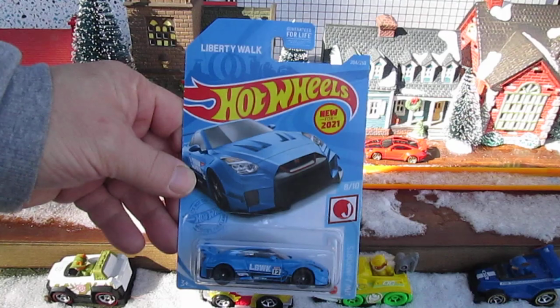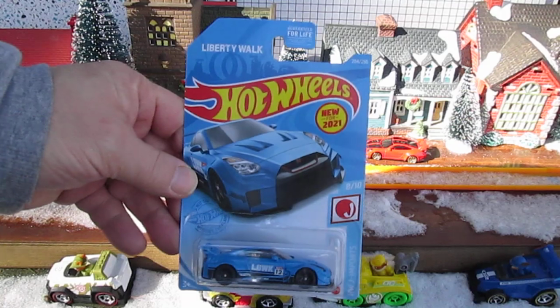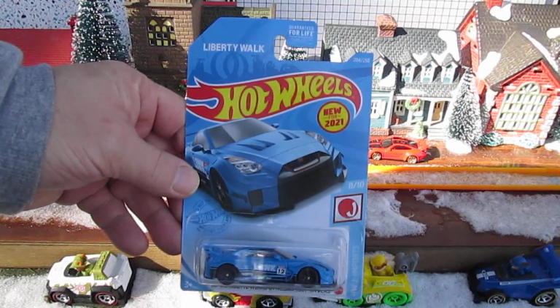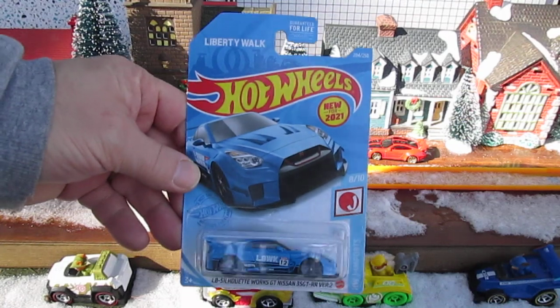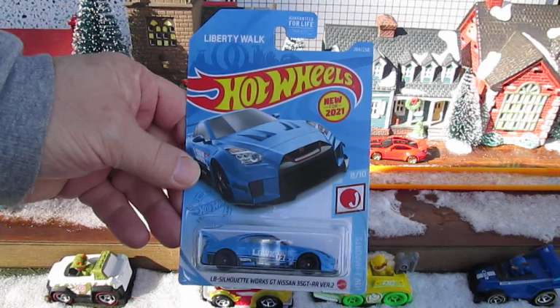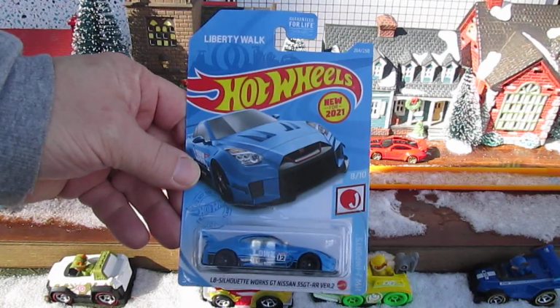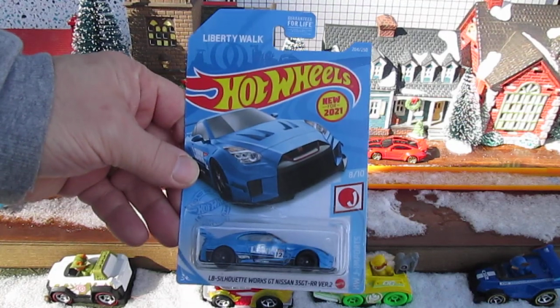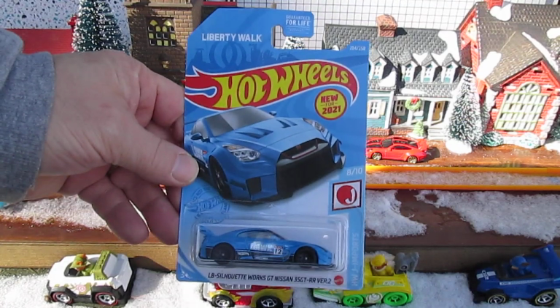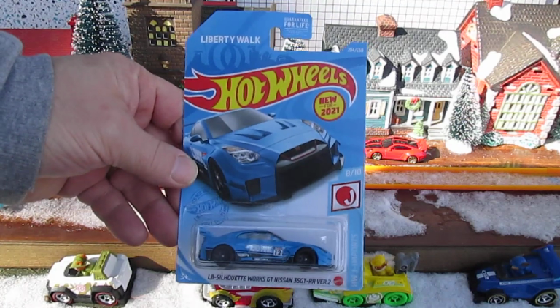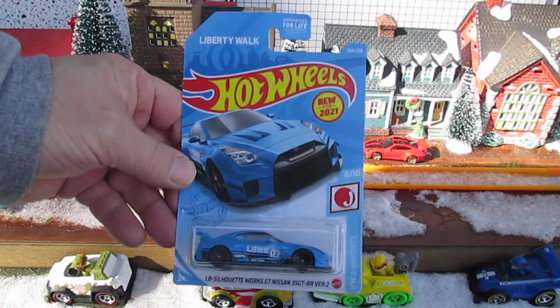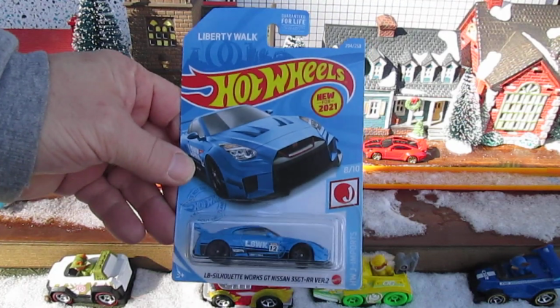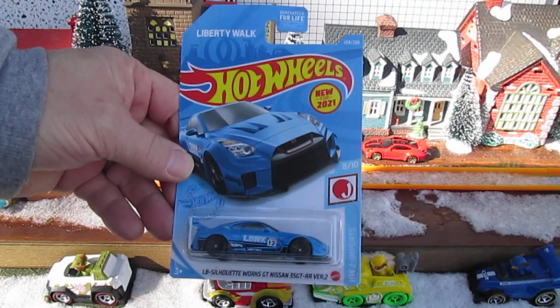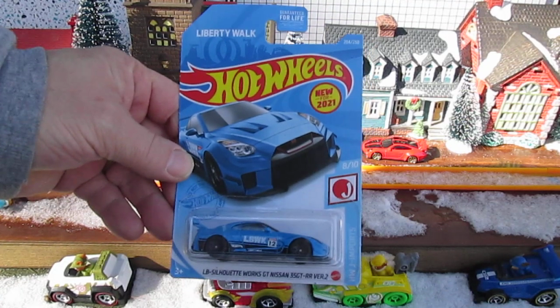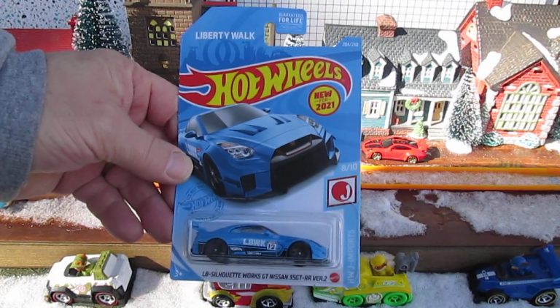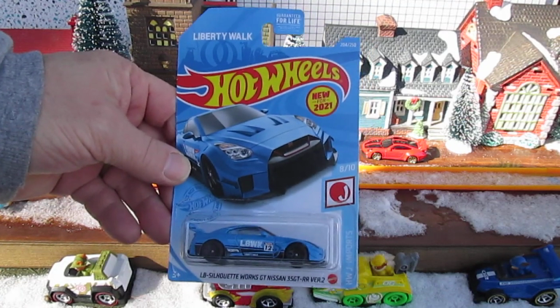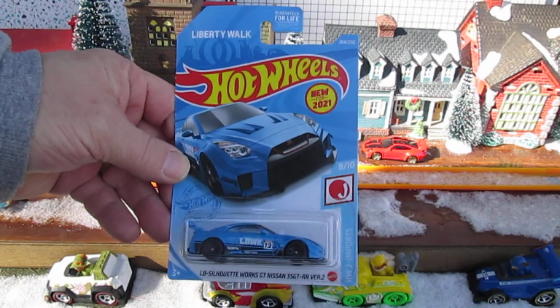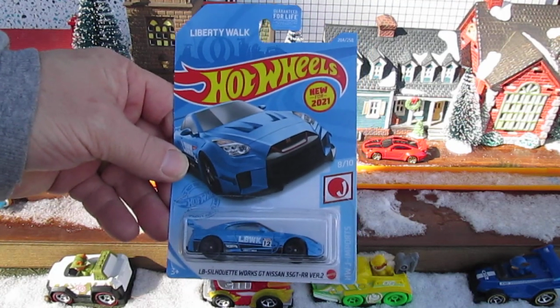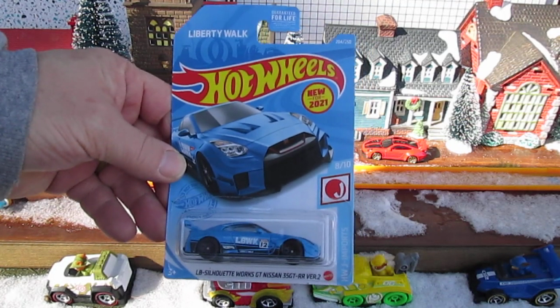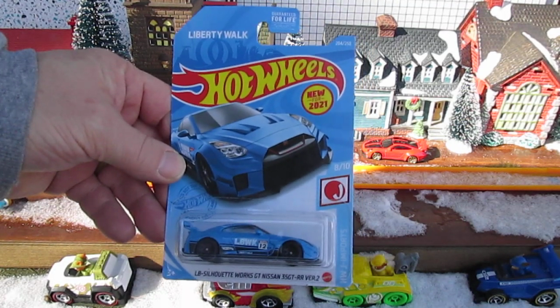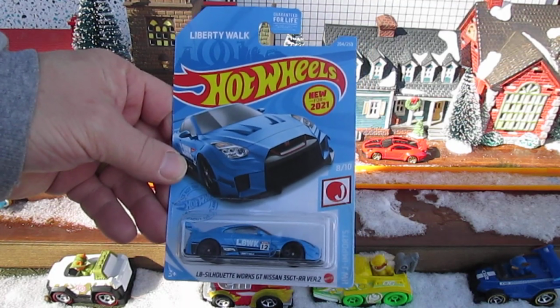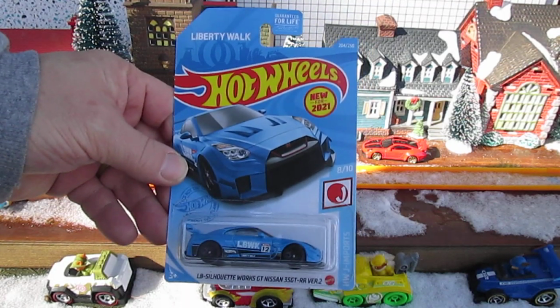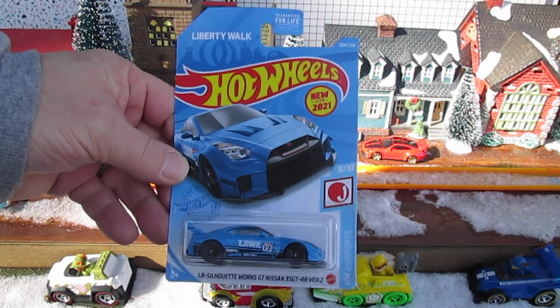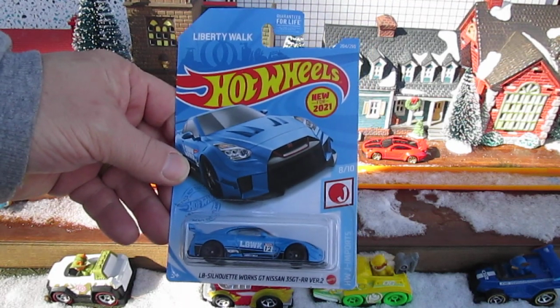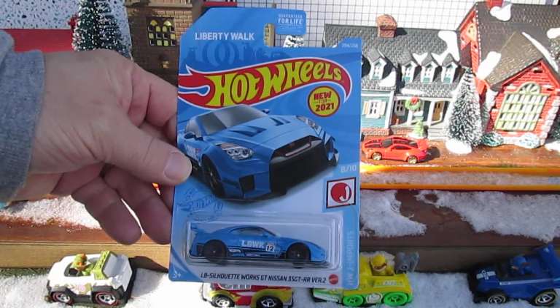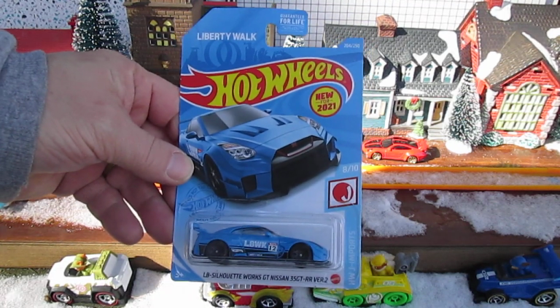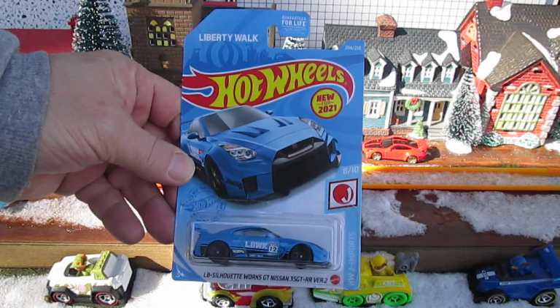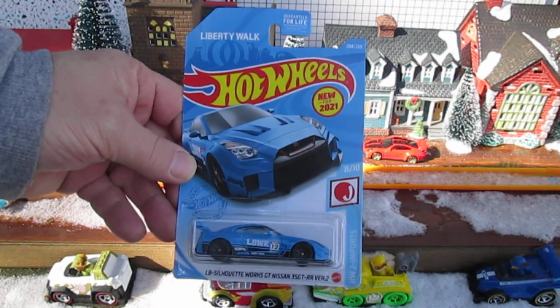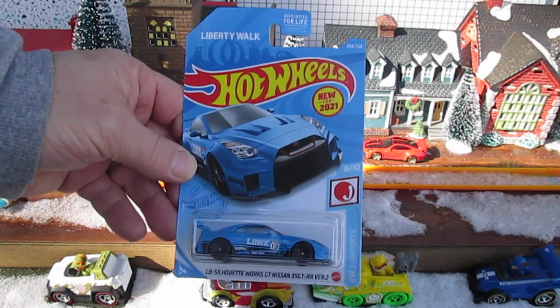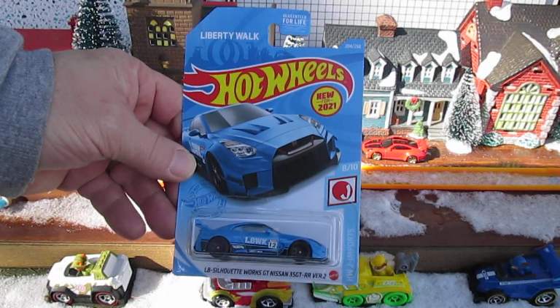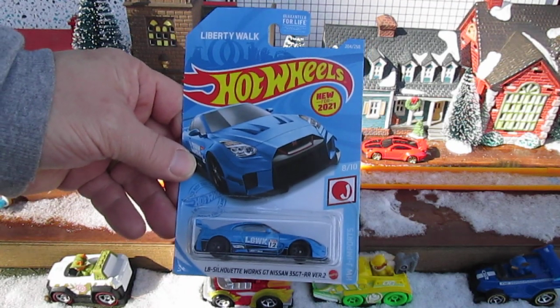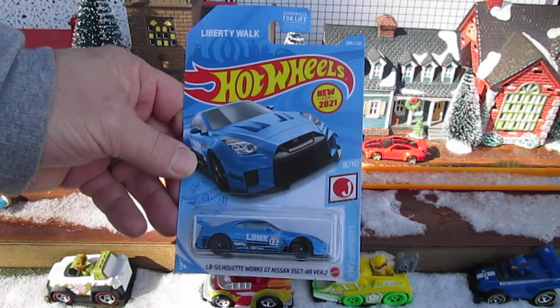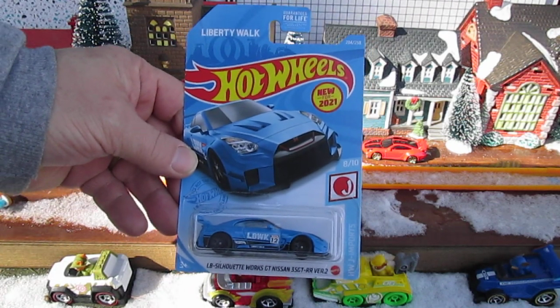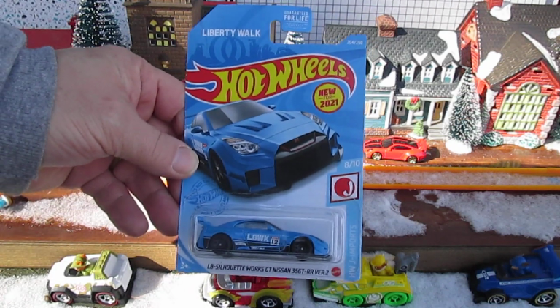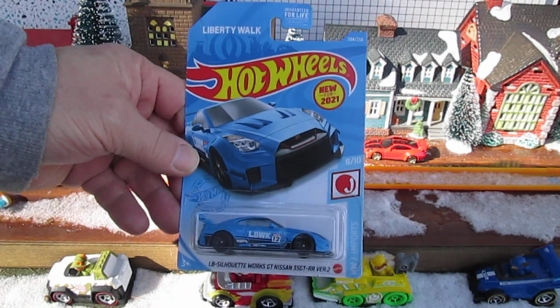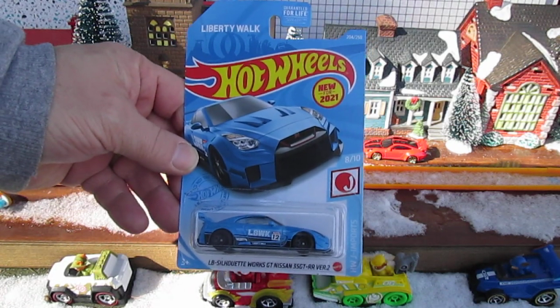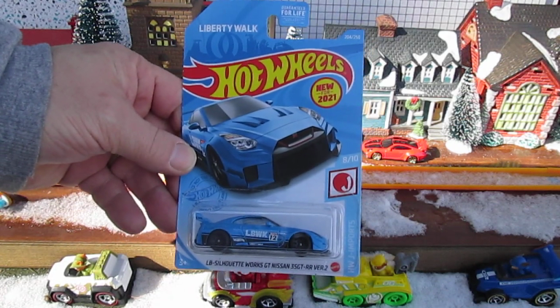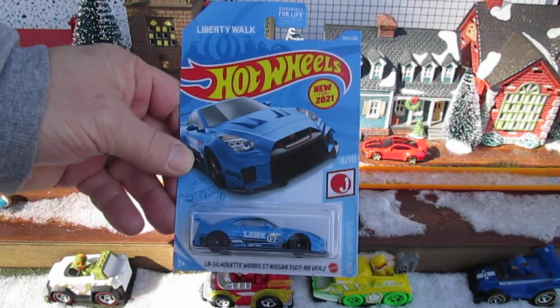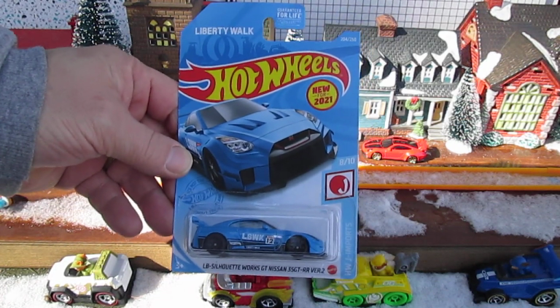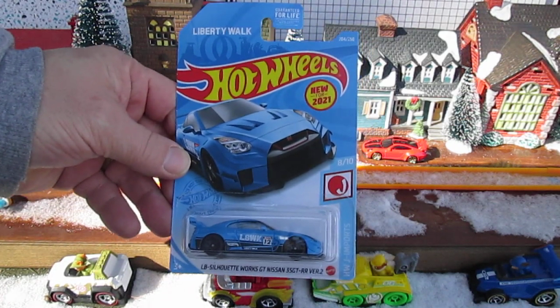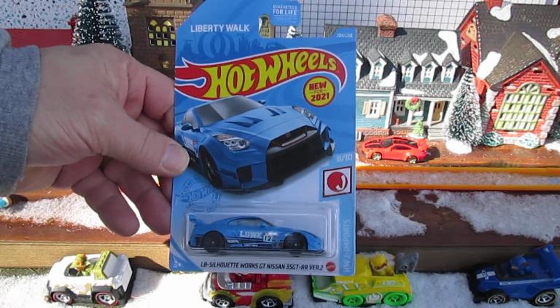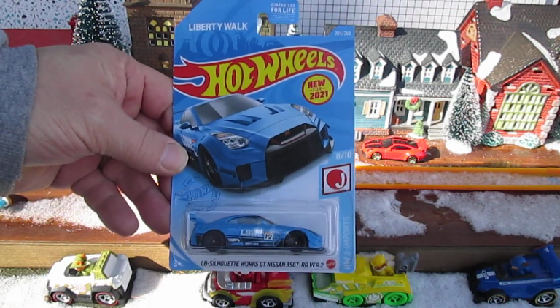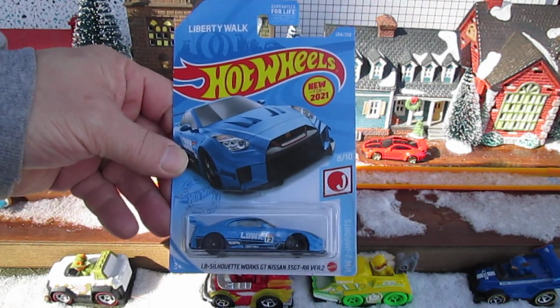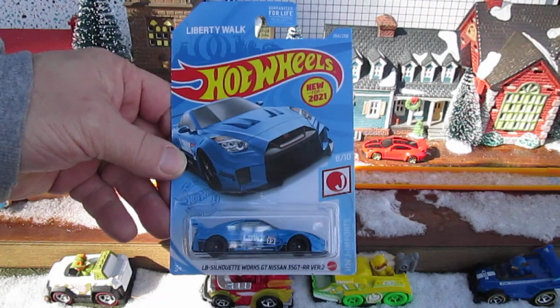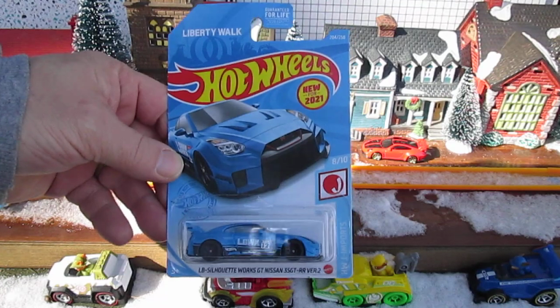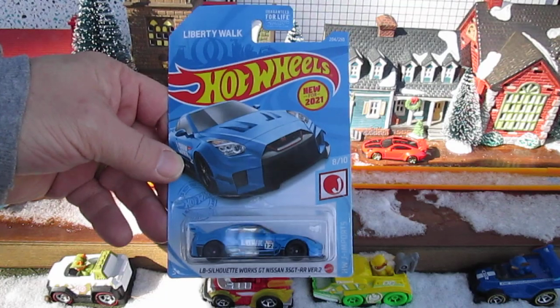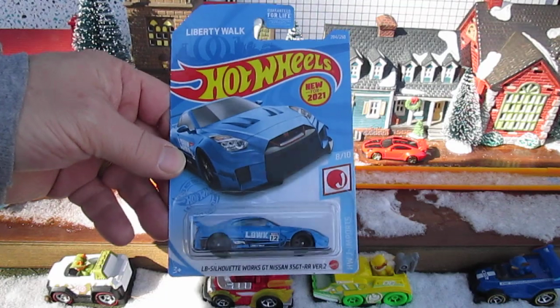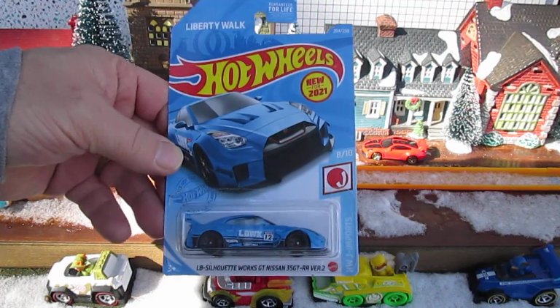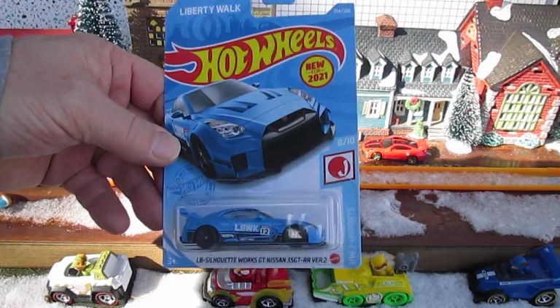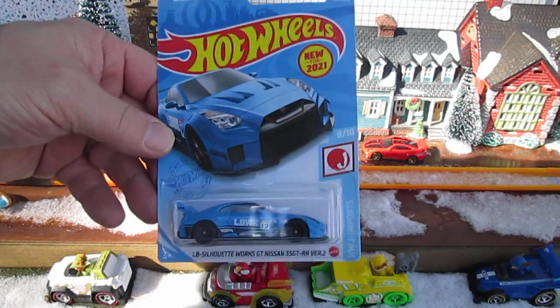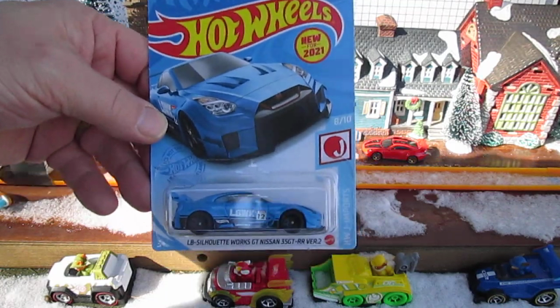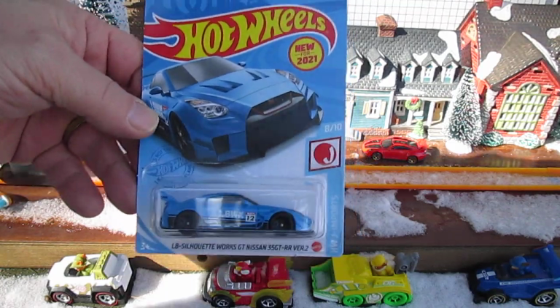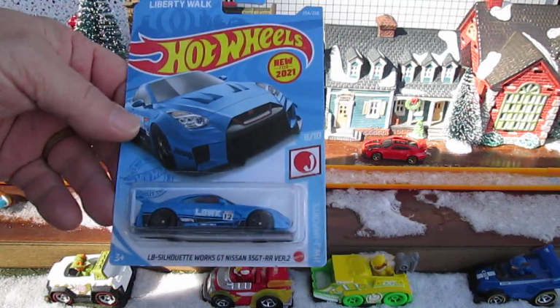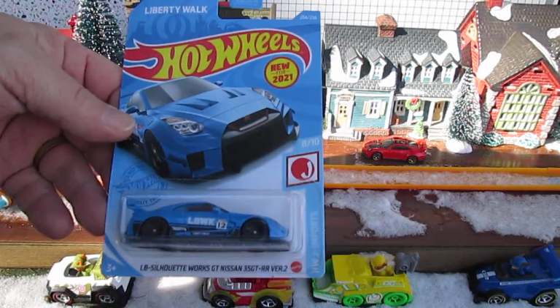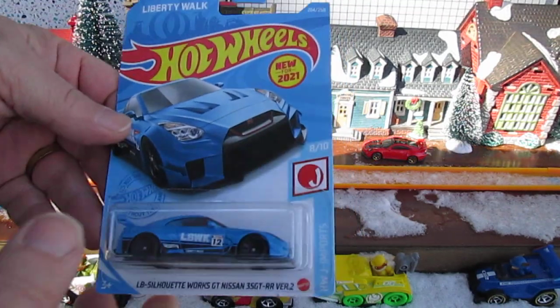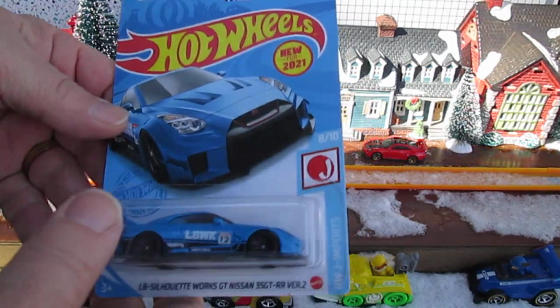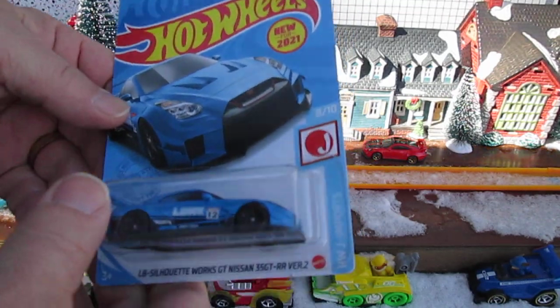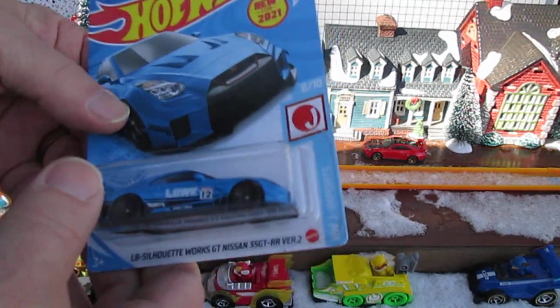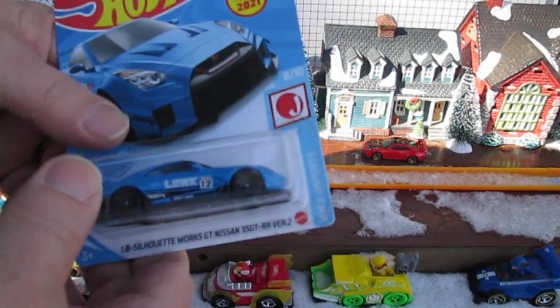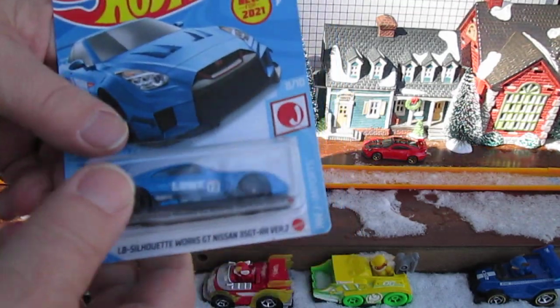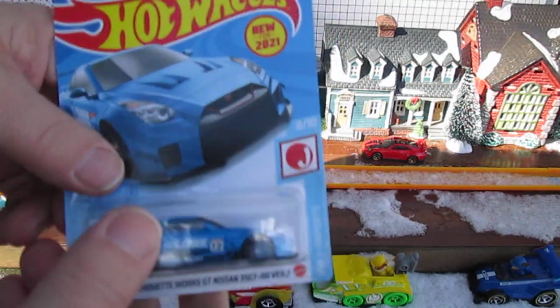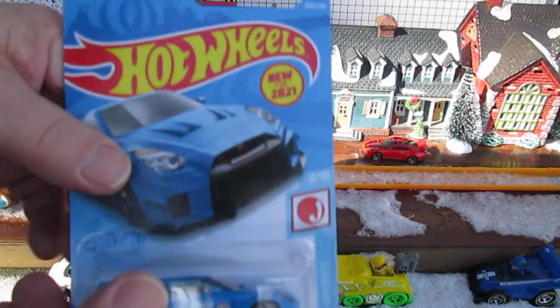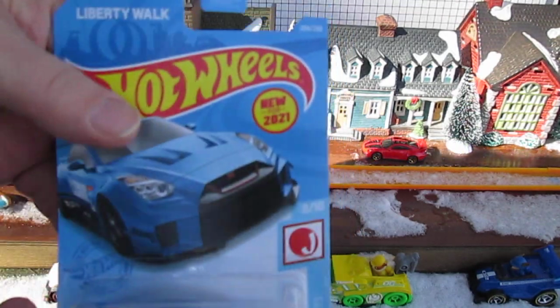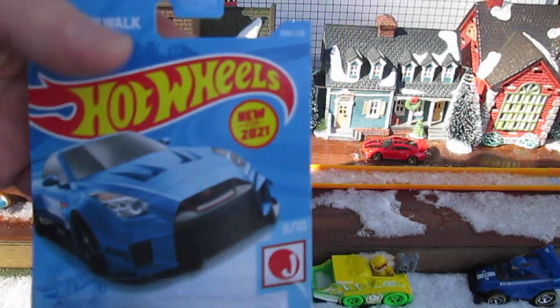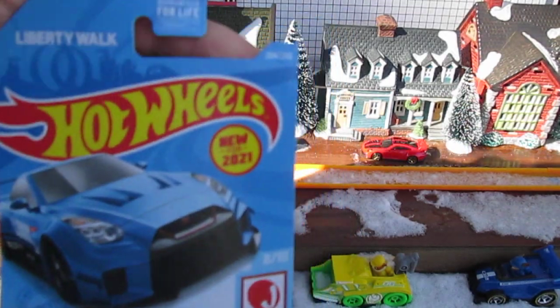Hello and welcome to Timmy's 10 again for an unboxing of a 2021 Hot Wheels. I've been putting this one off since 2021.